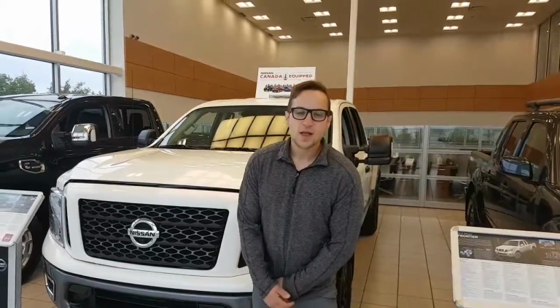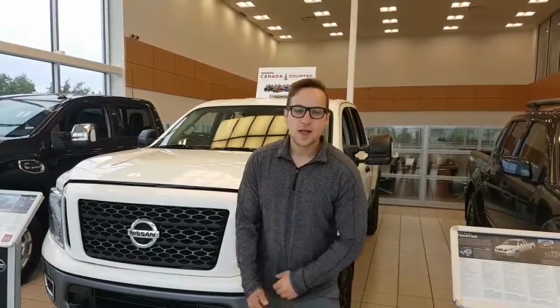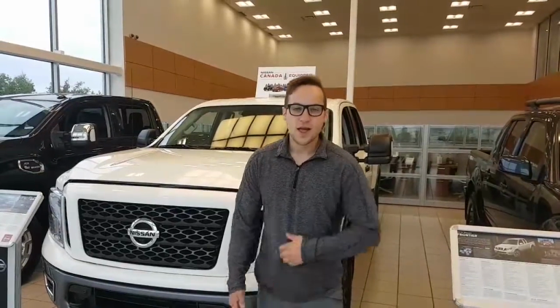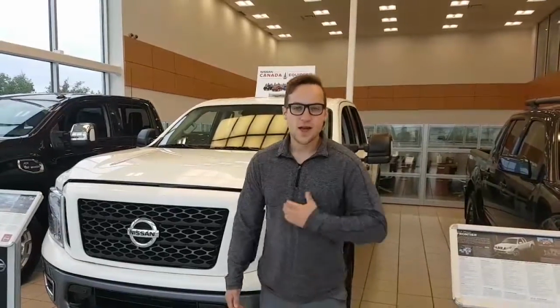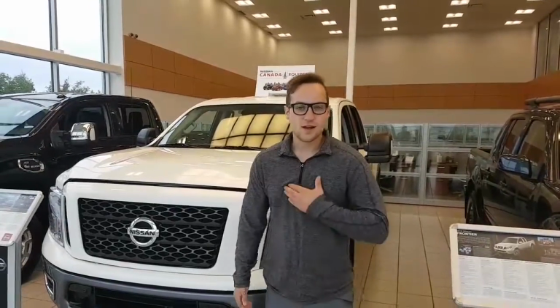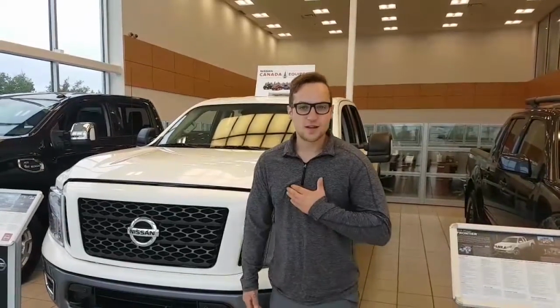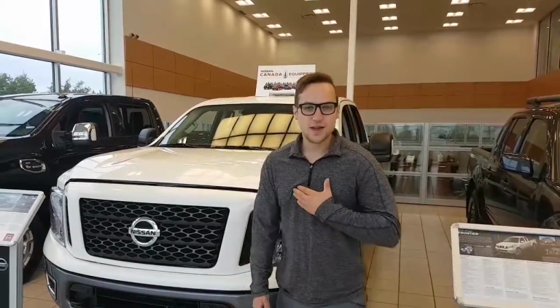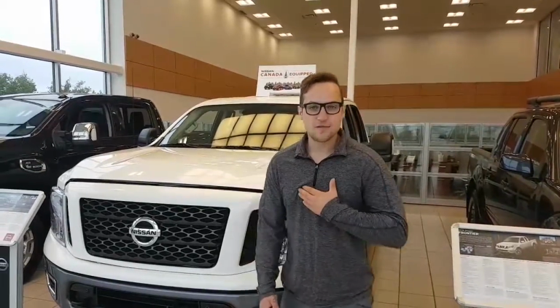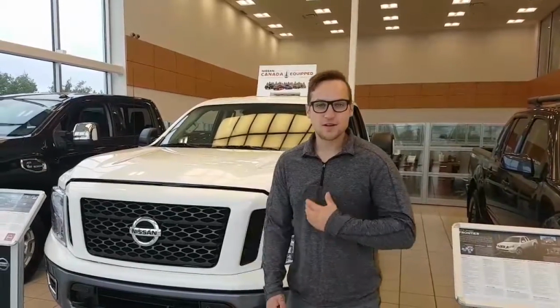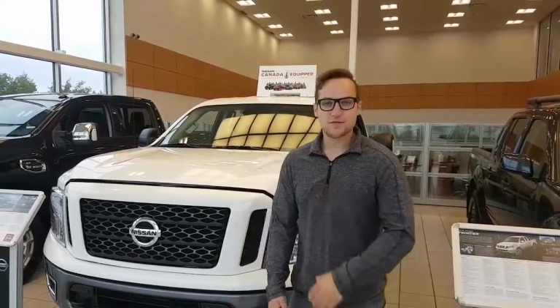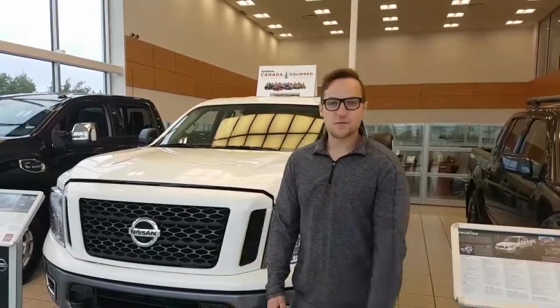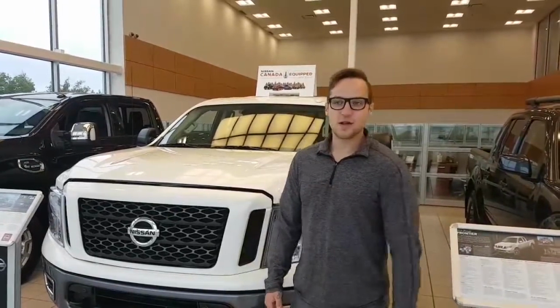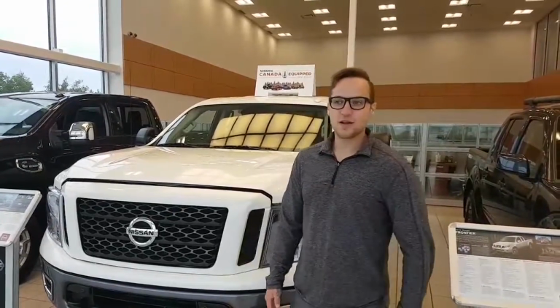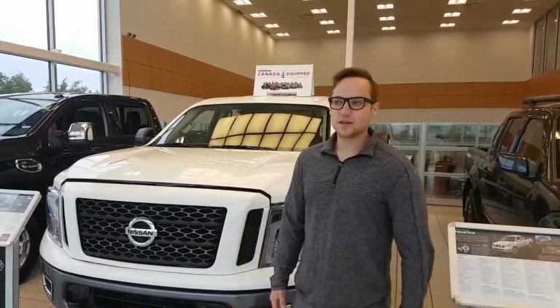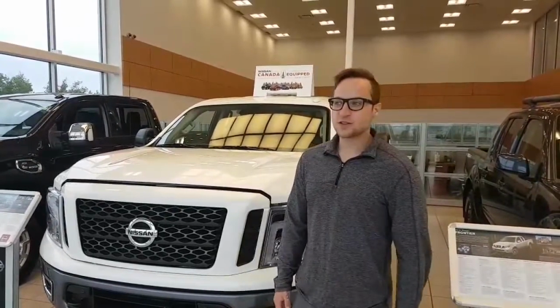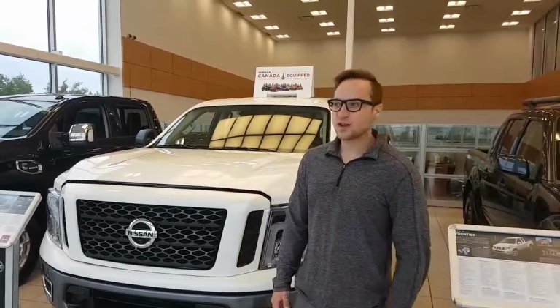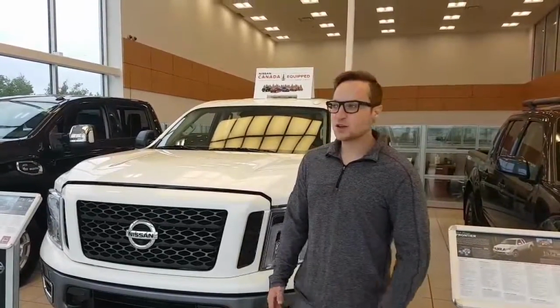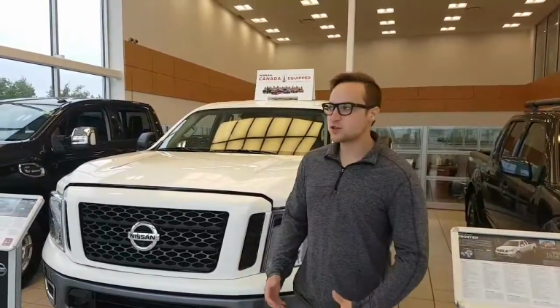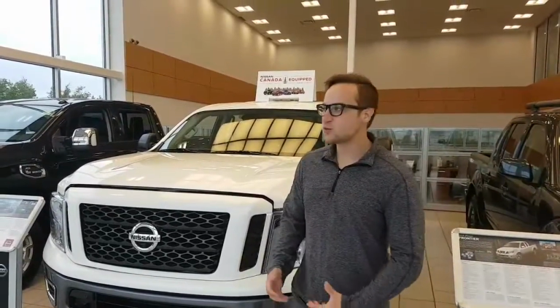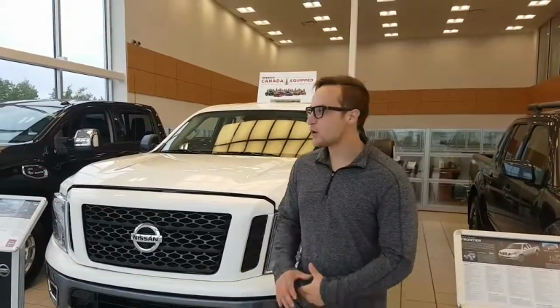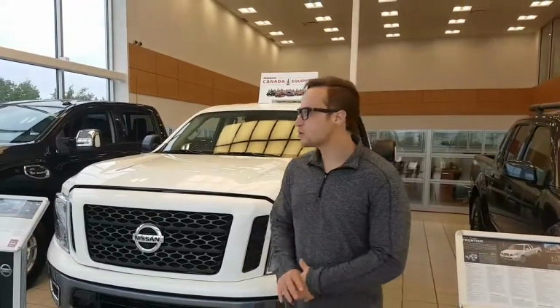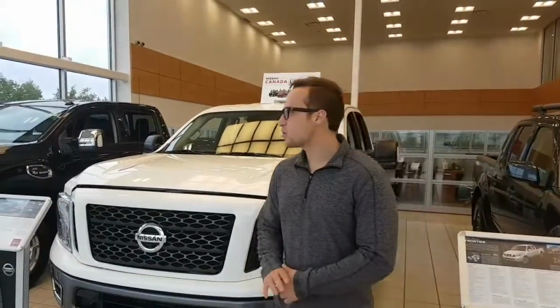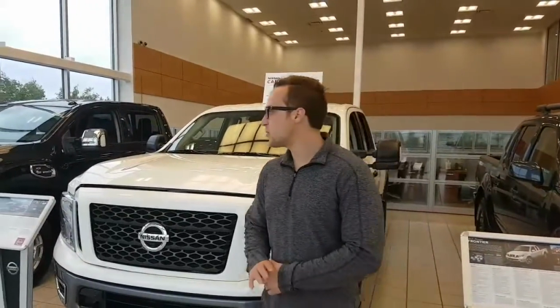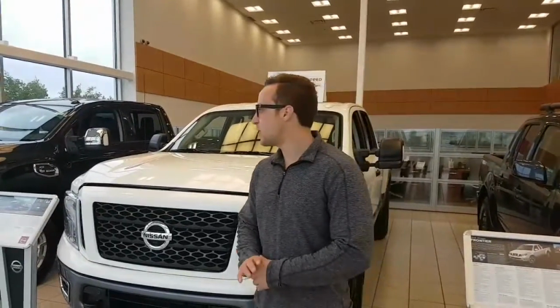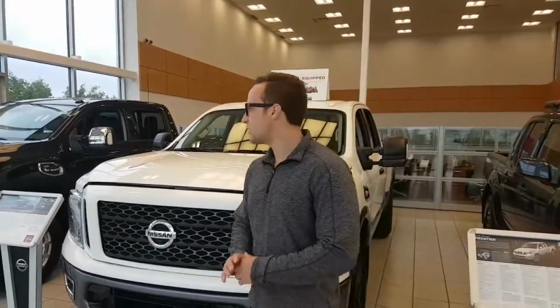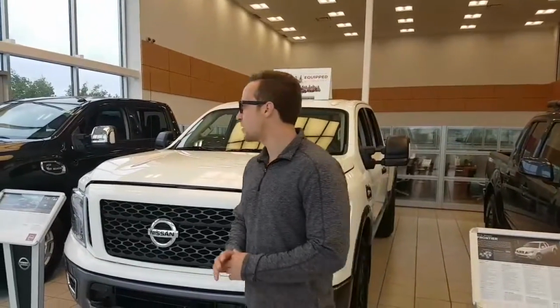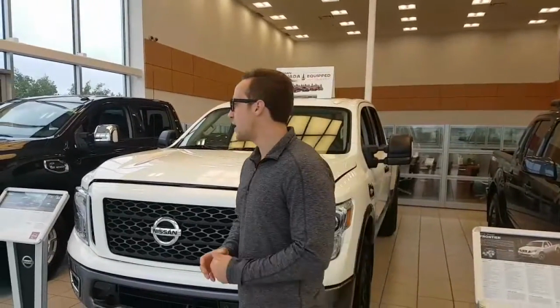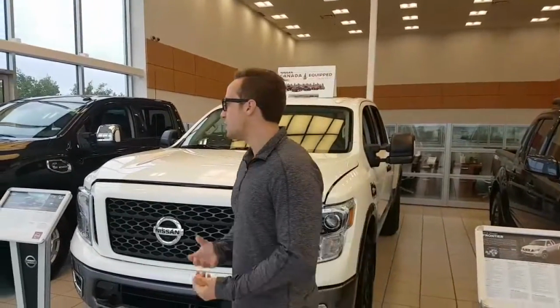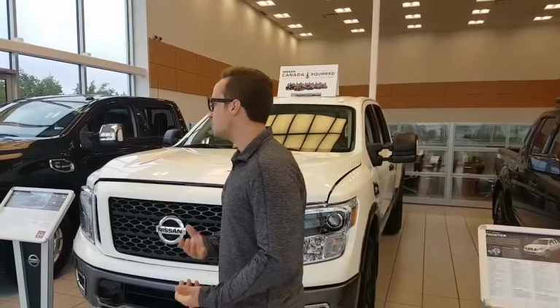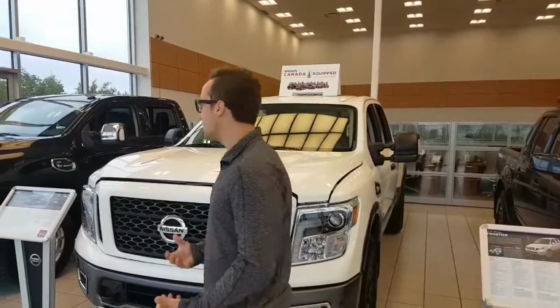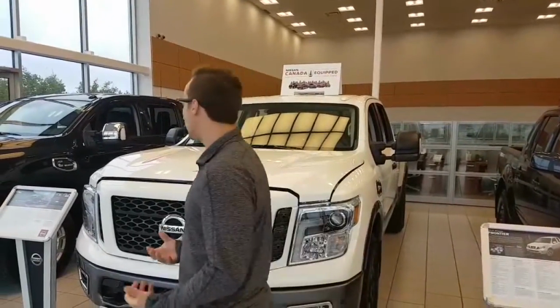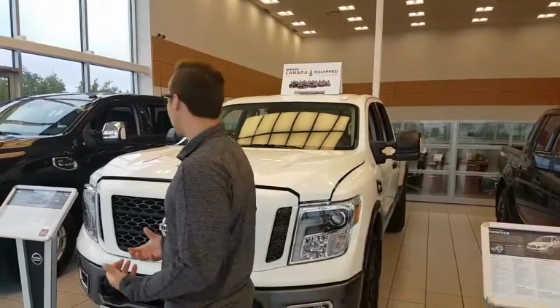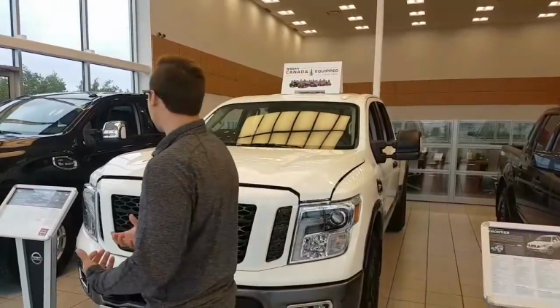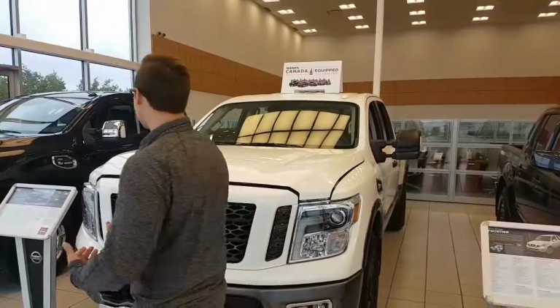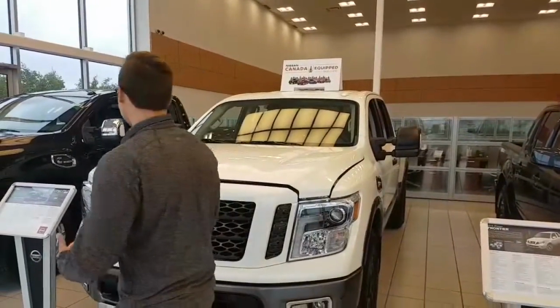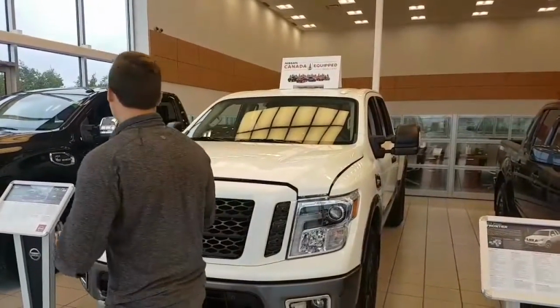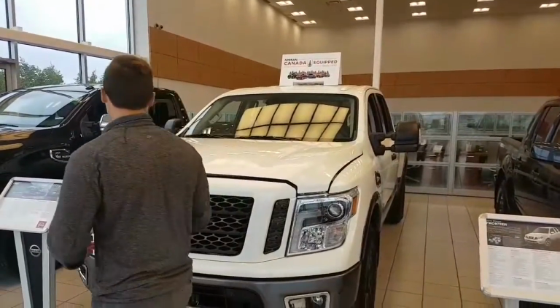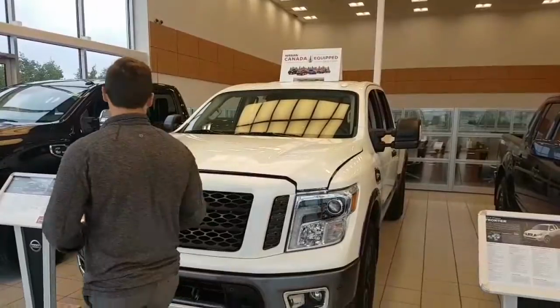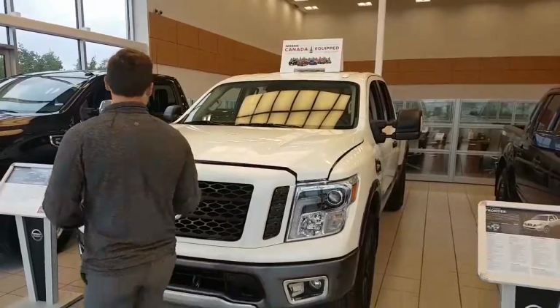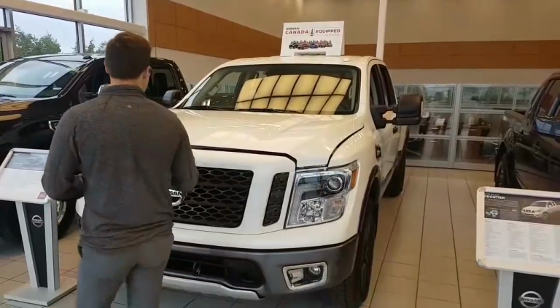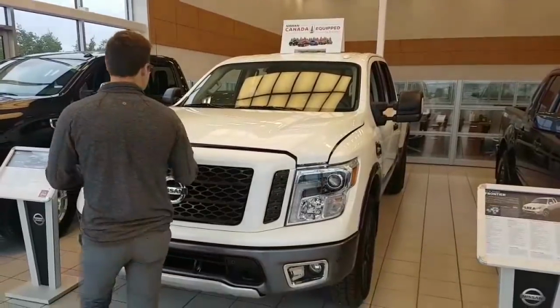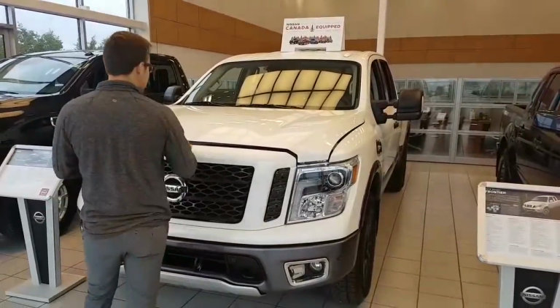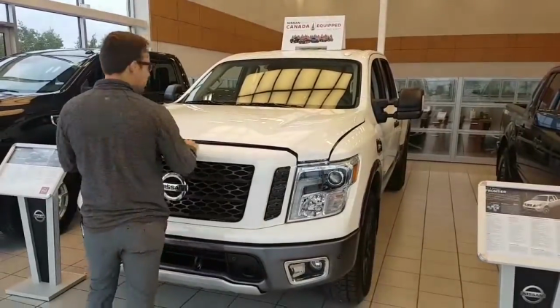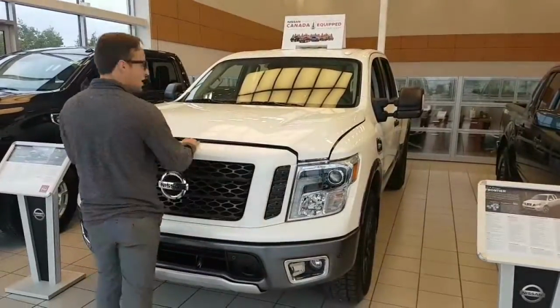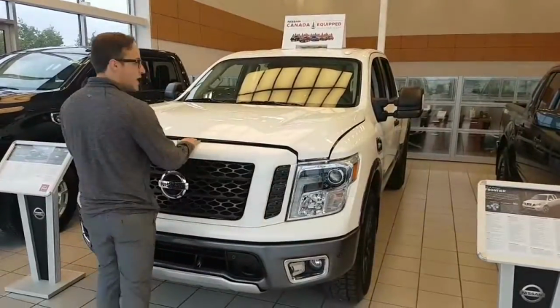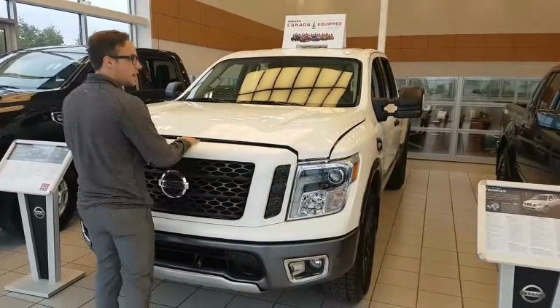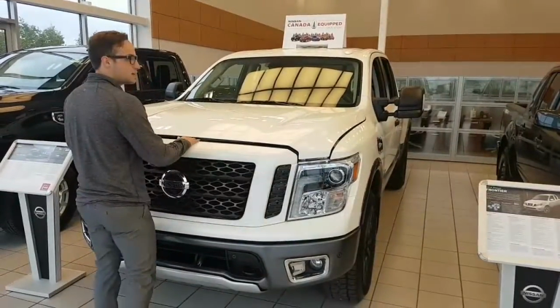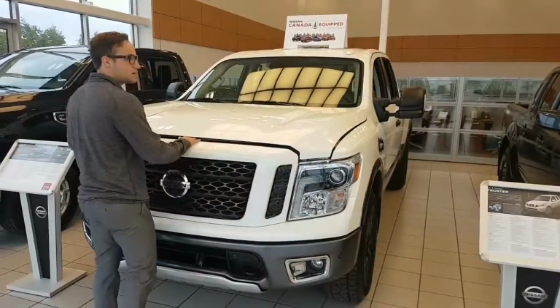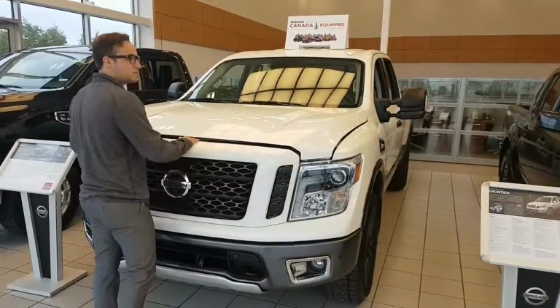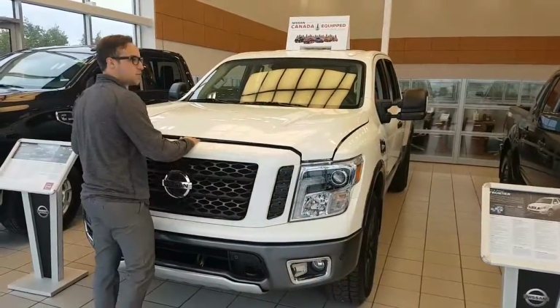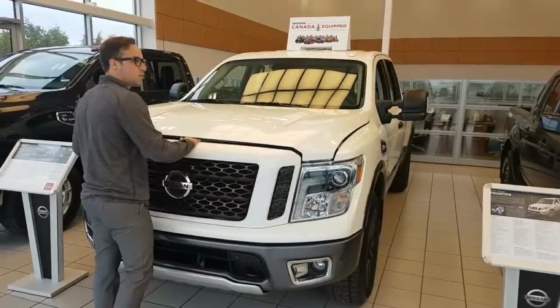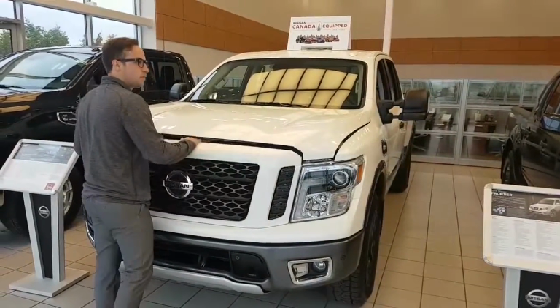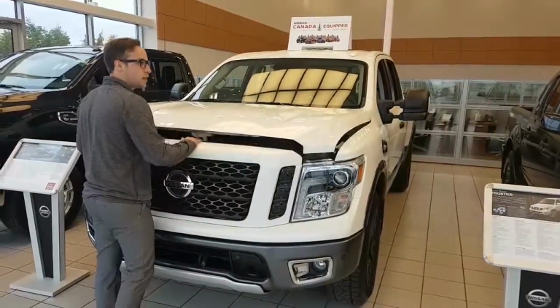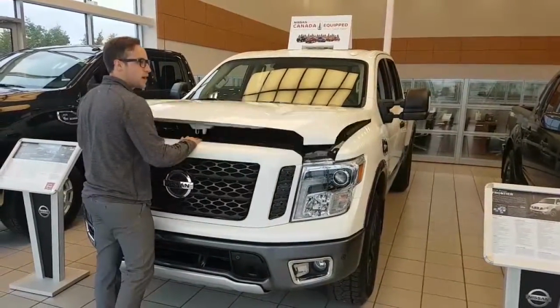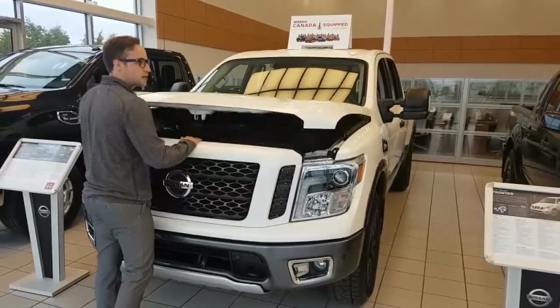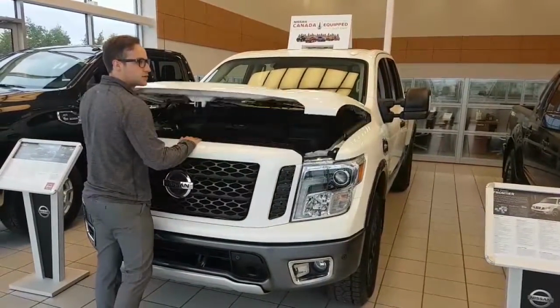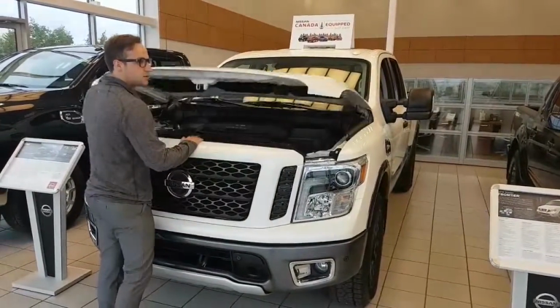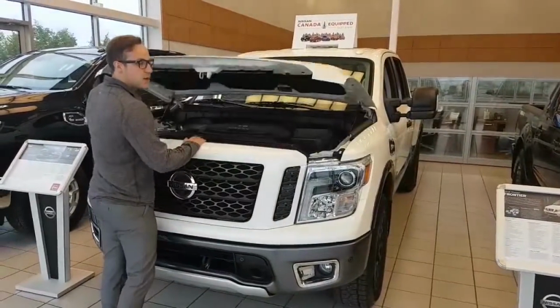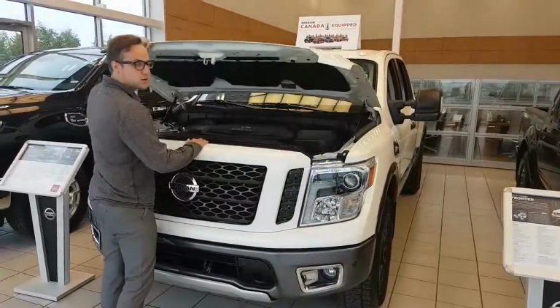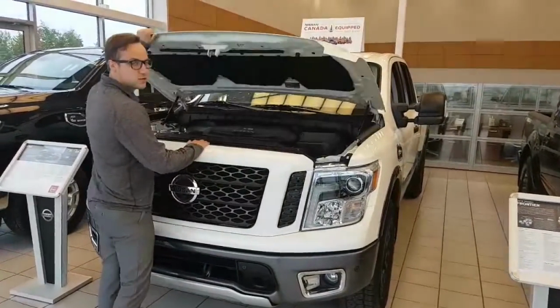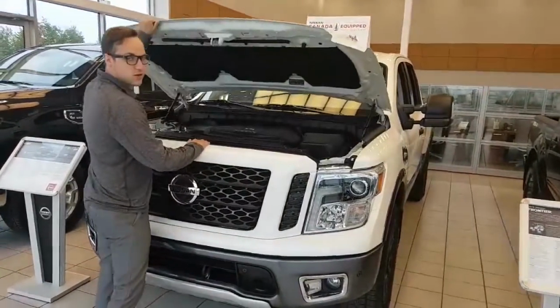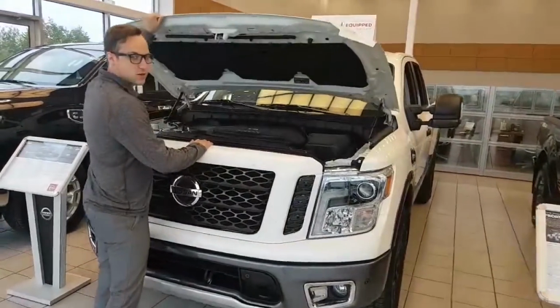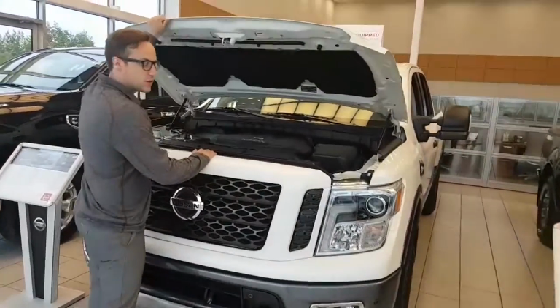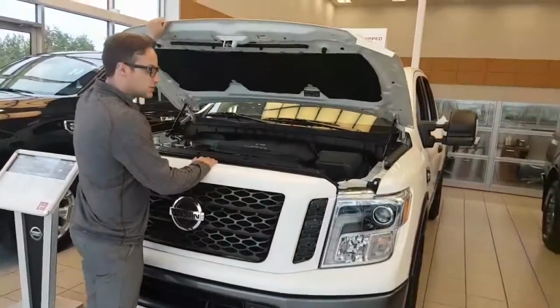Hey, Alan Devon here from Alan Nissan. I just want to show you one of the Titans we do have in our showroom. This is the GAS Pro 4X Luxury Edition.